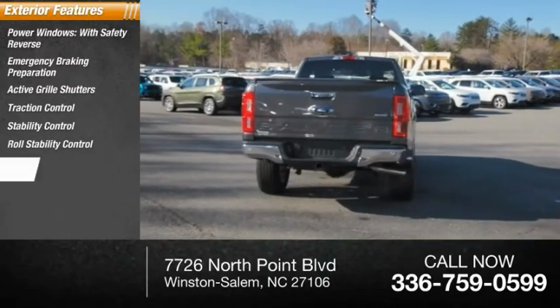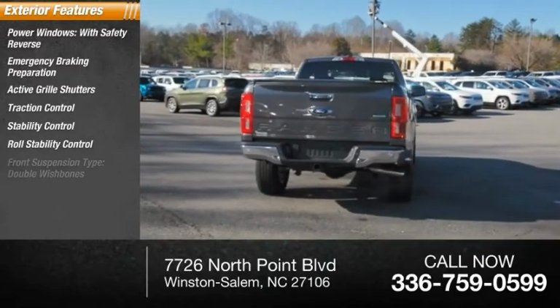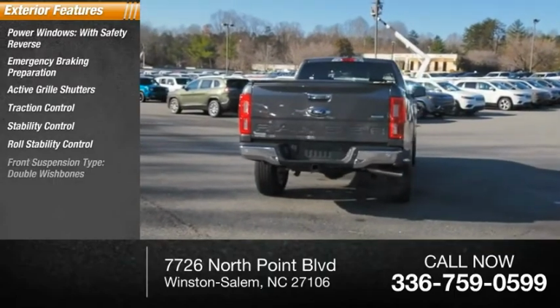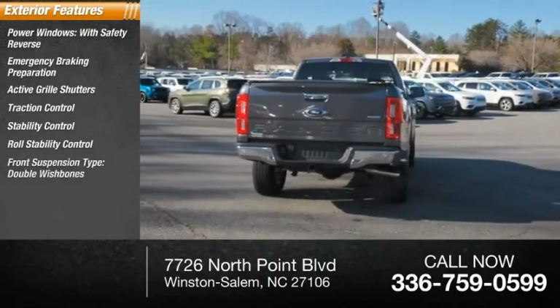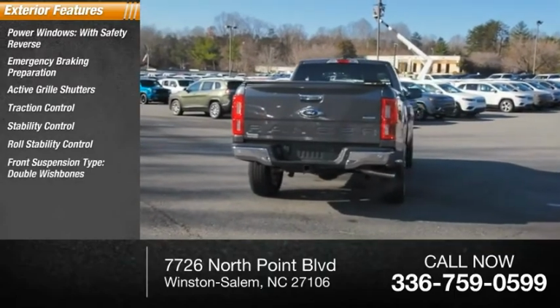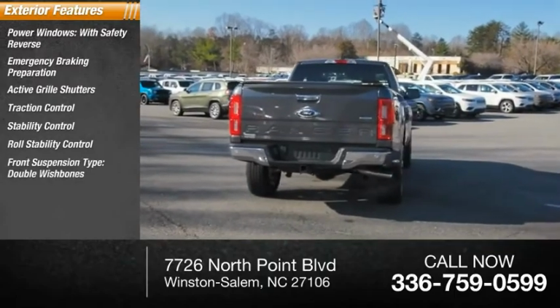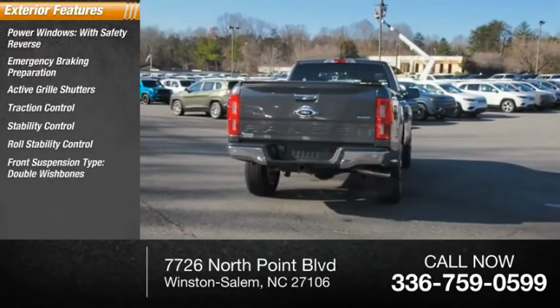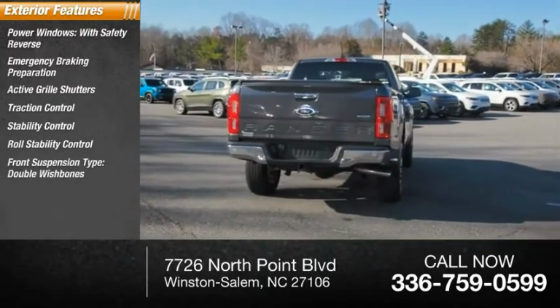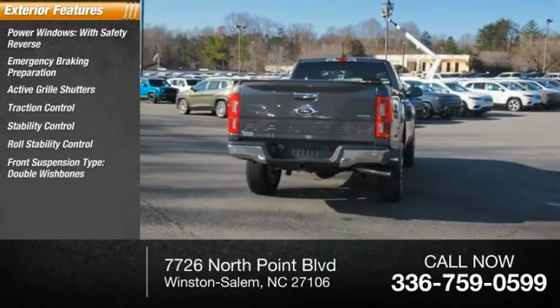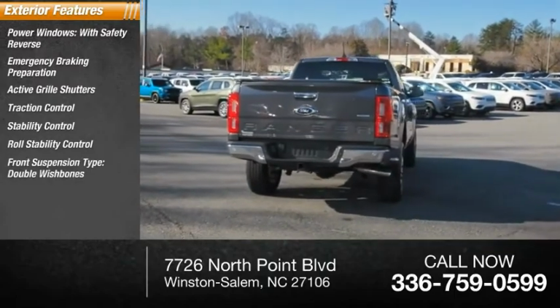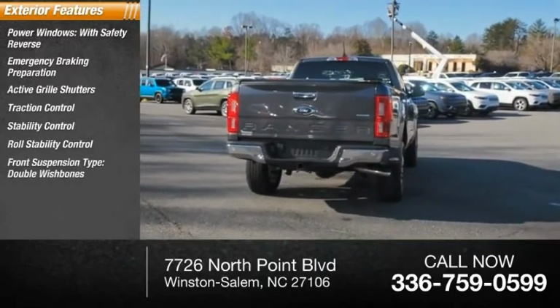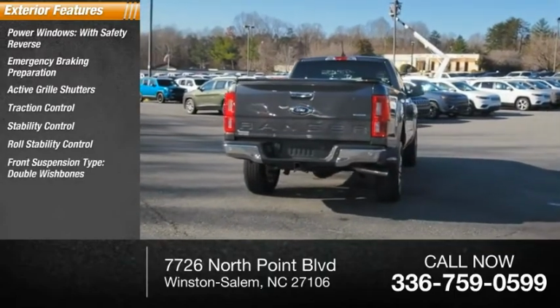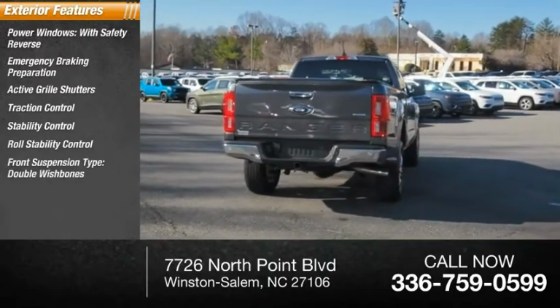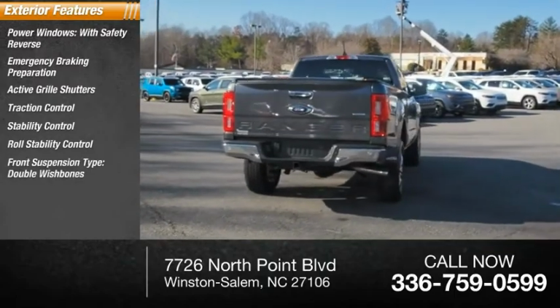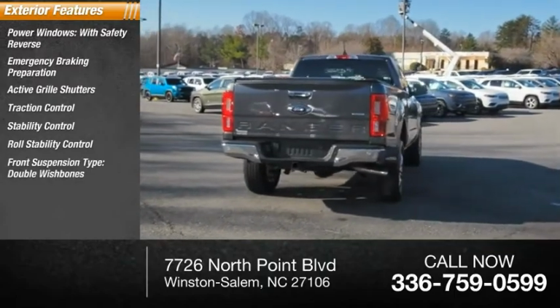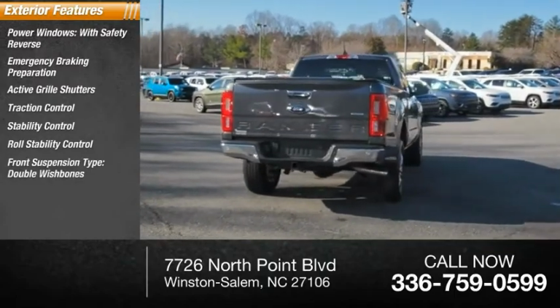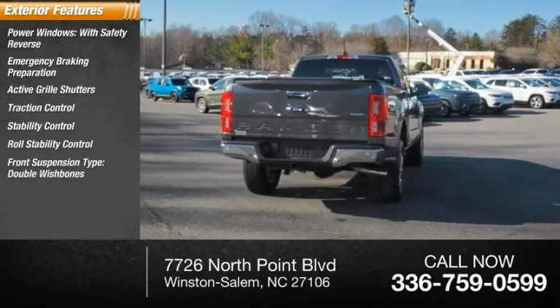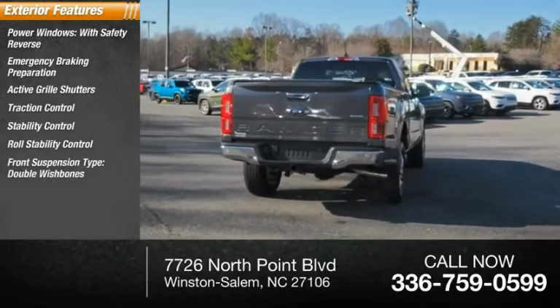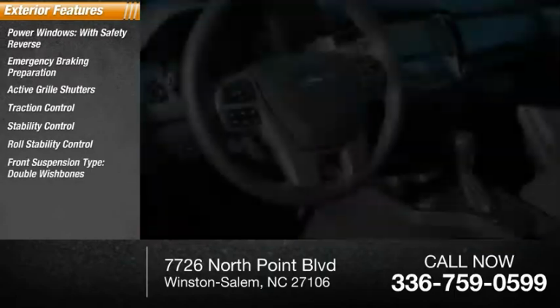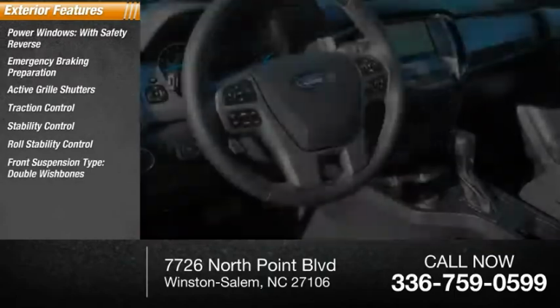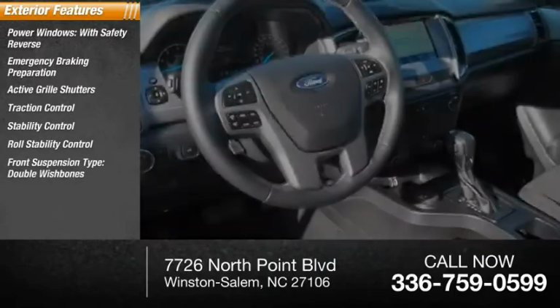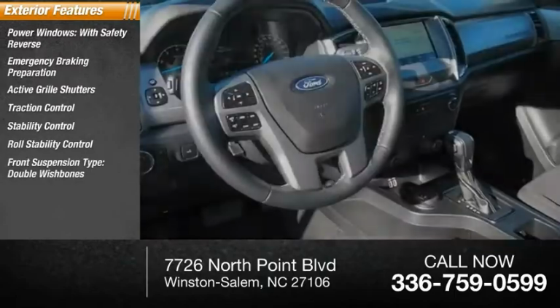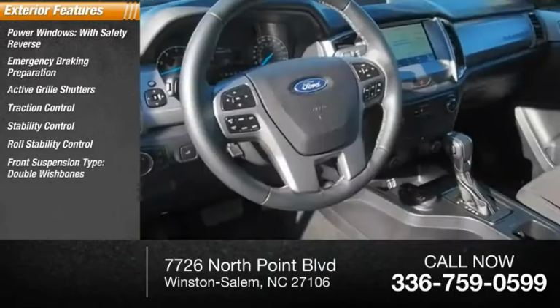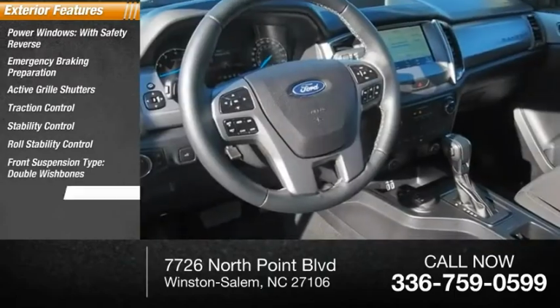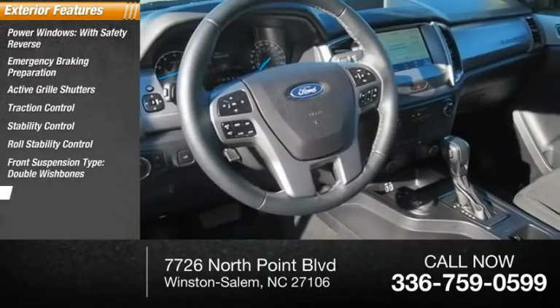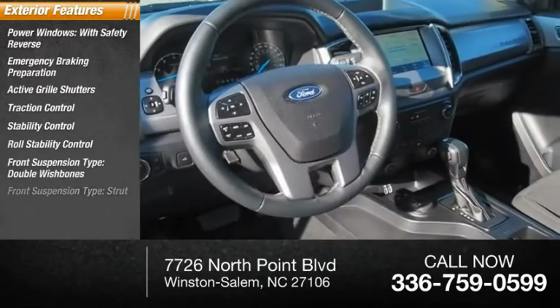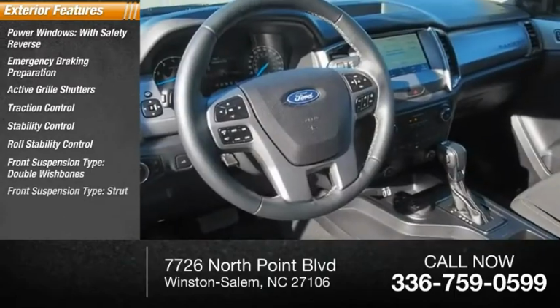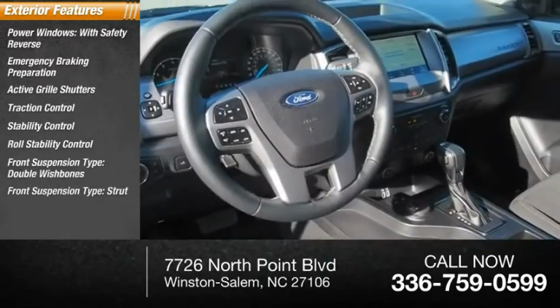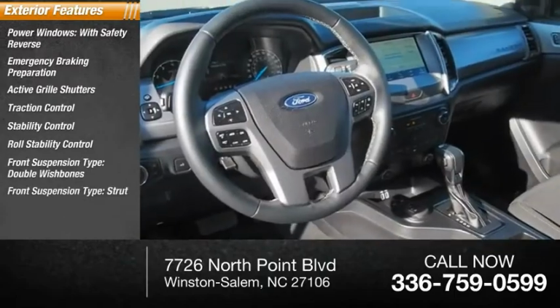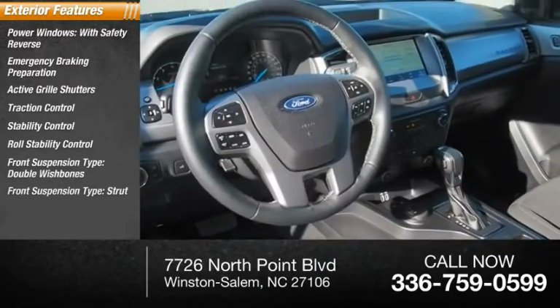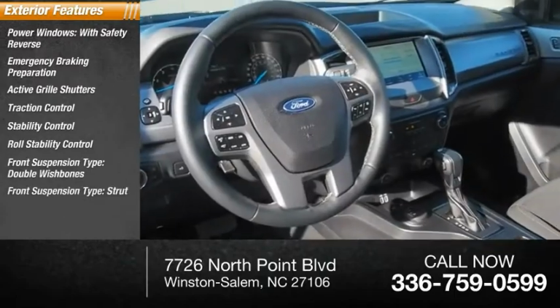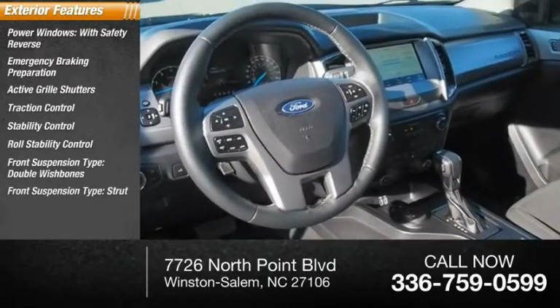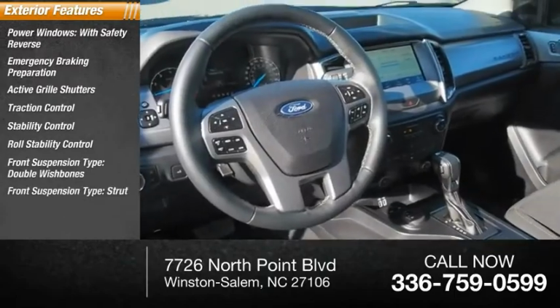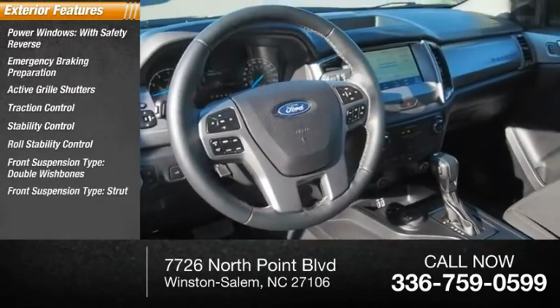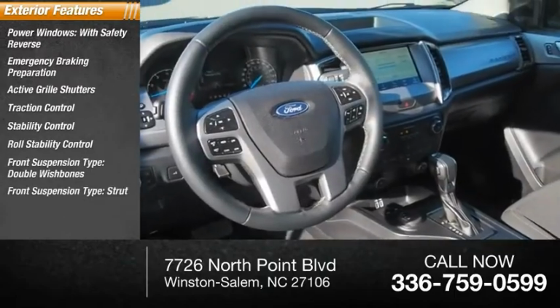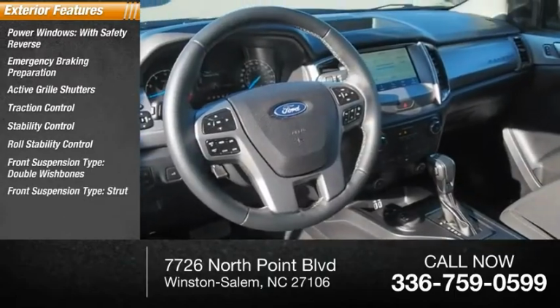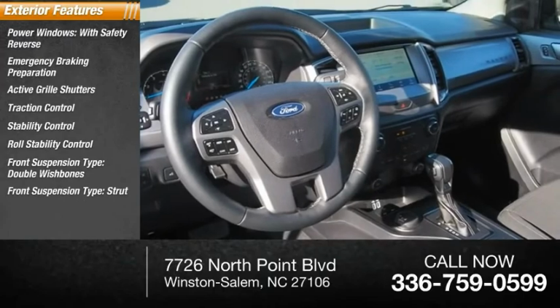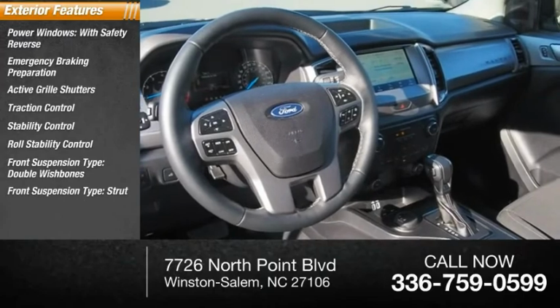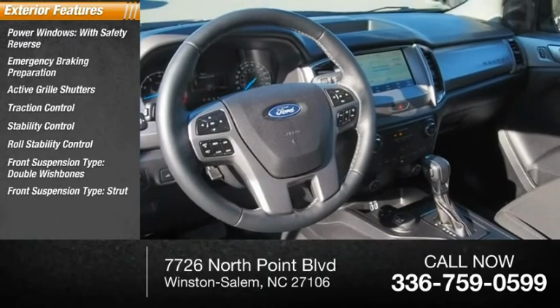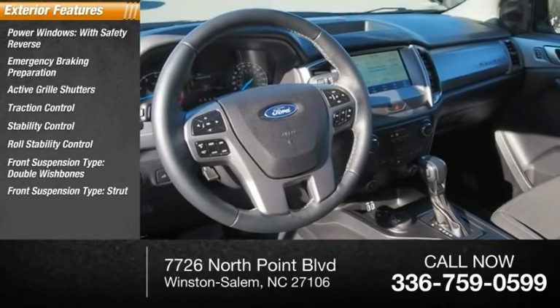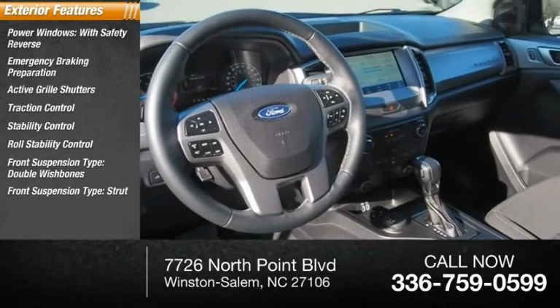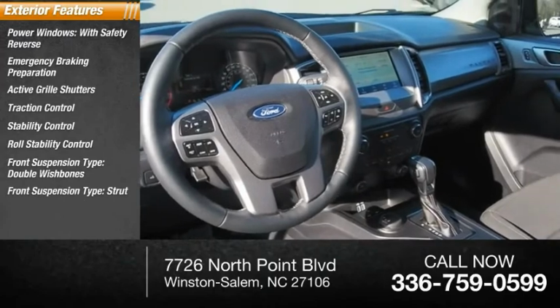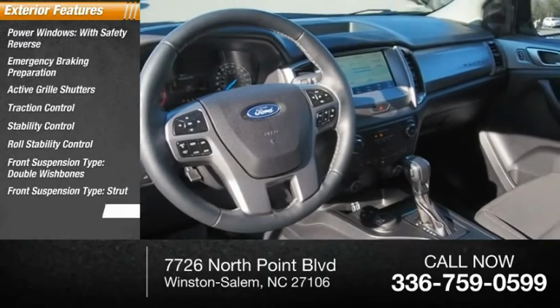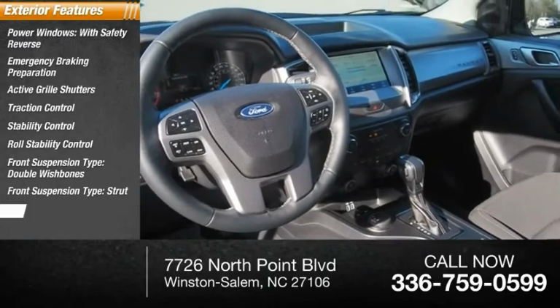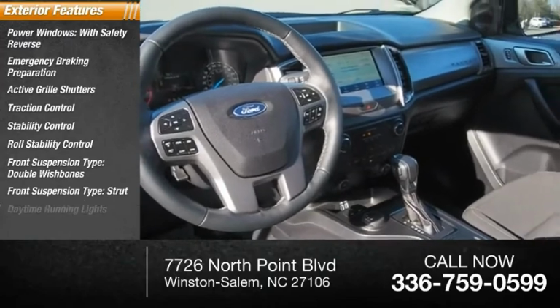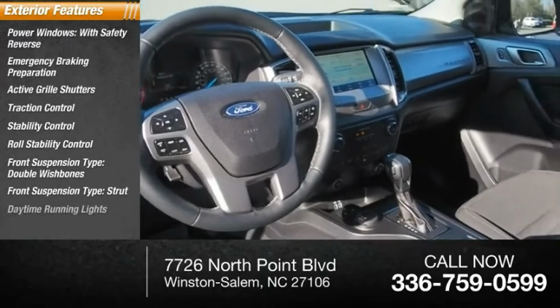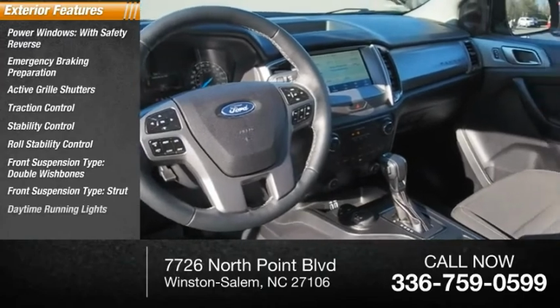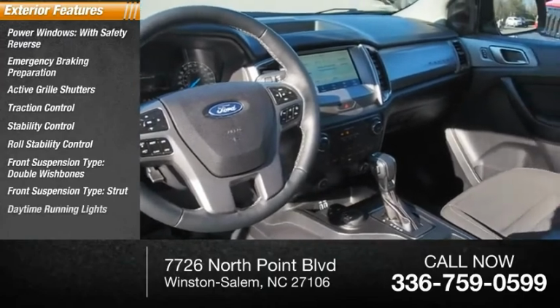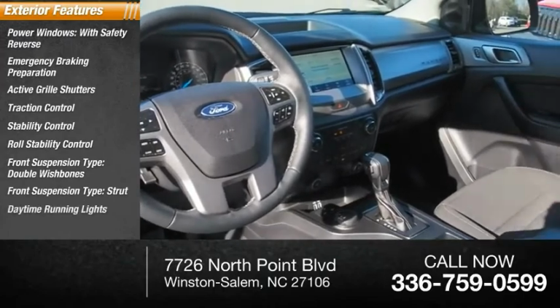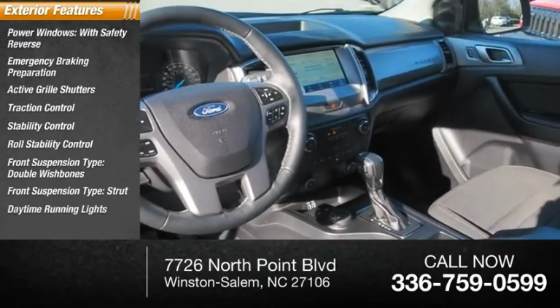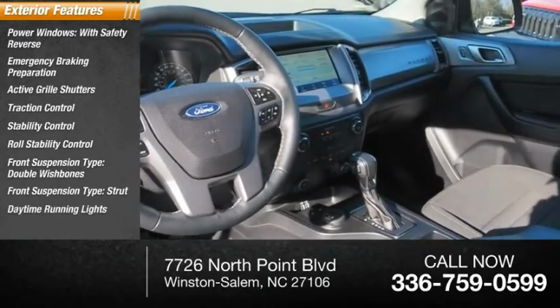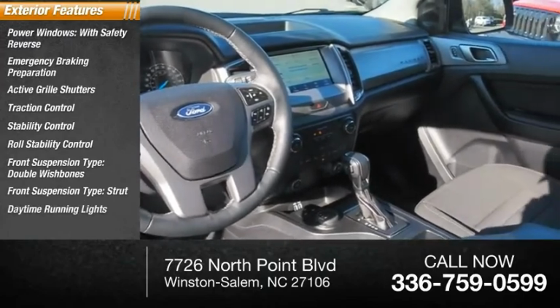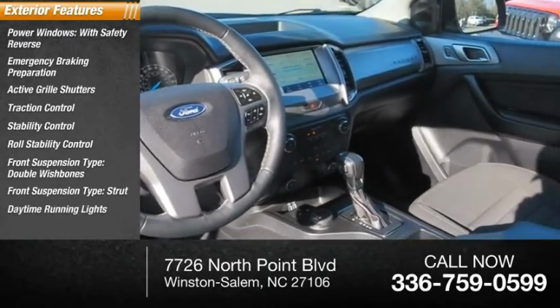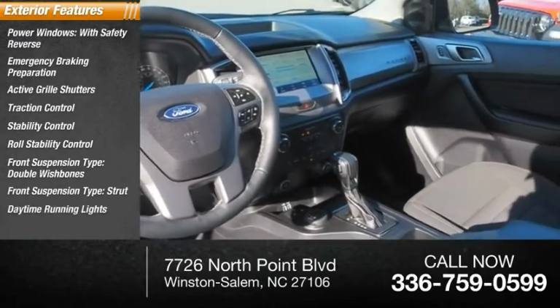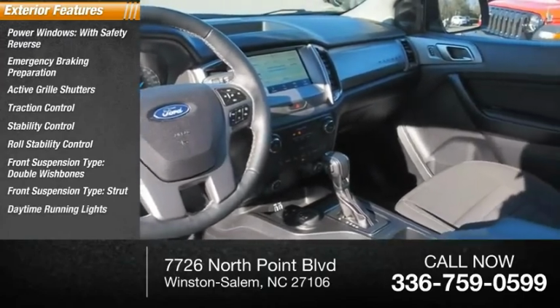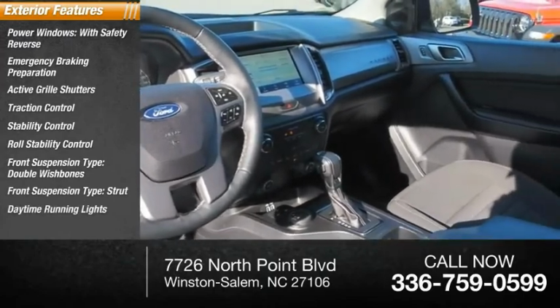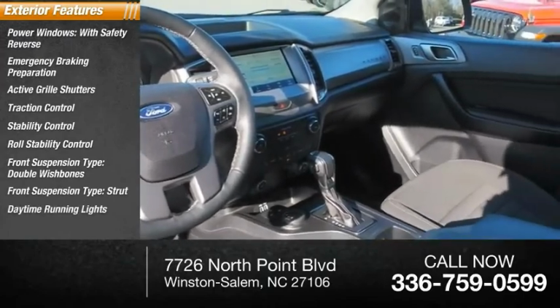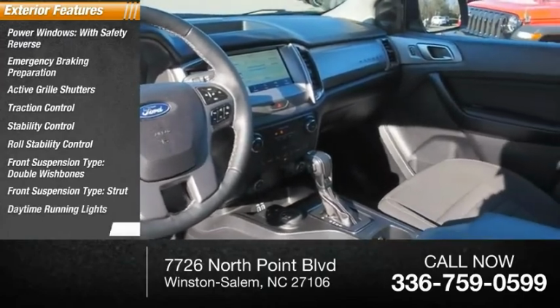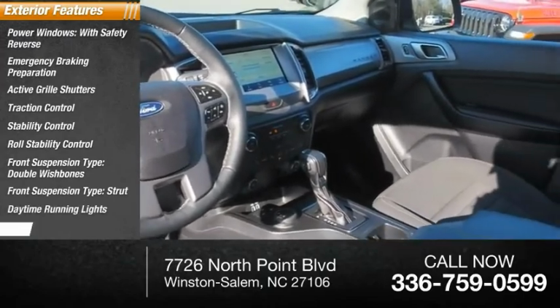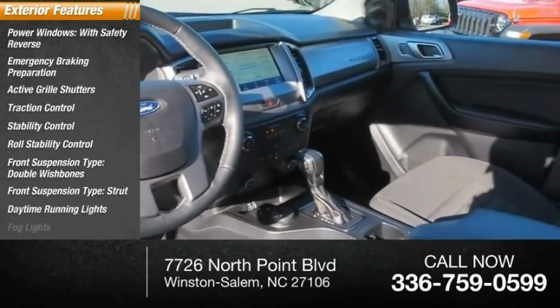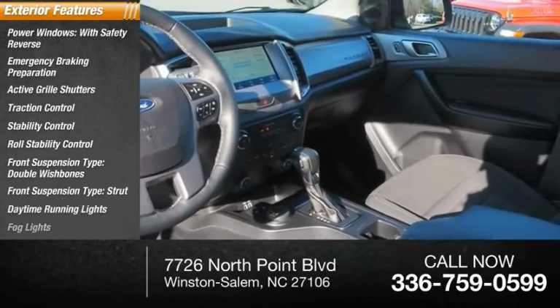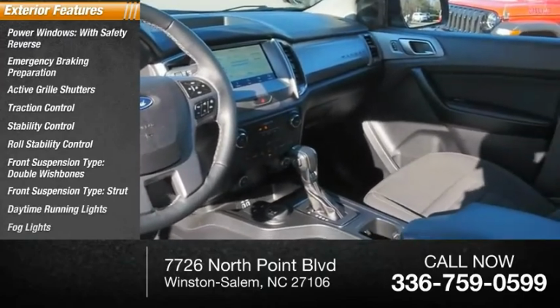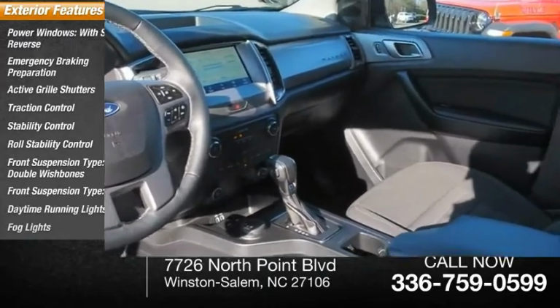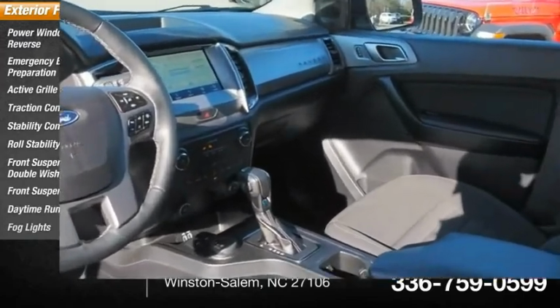Front suspension type: double wishbones. Front suspension type: strut. Daytime running lights and fog lights.